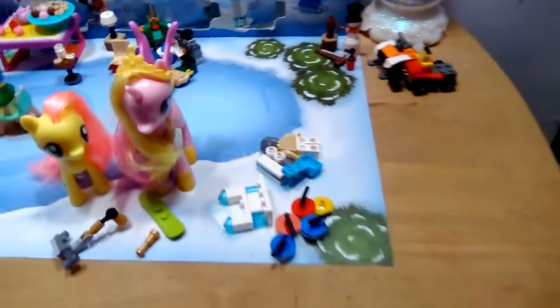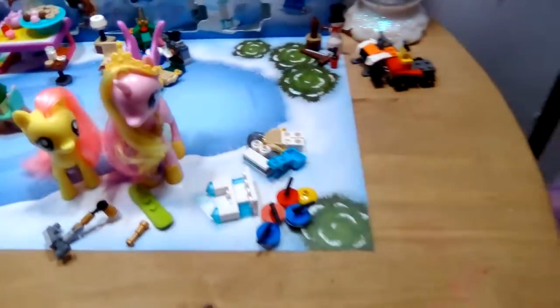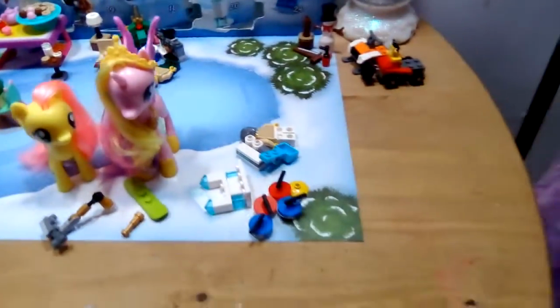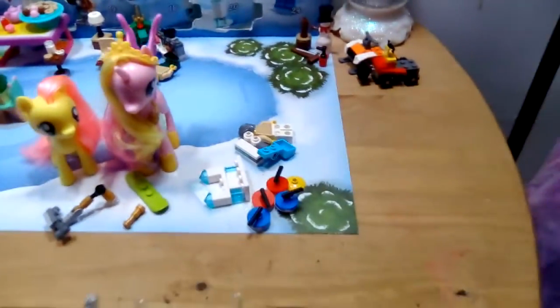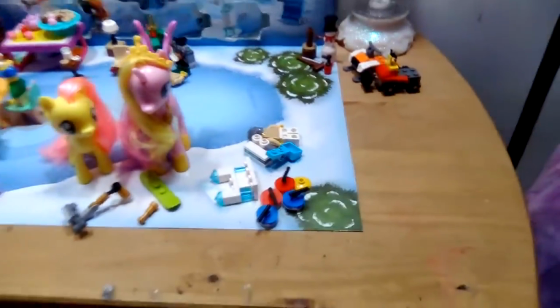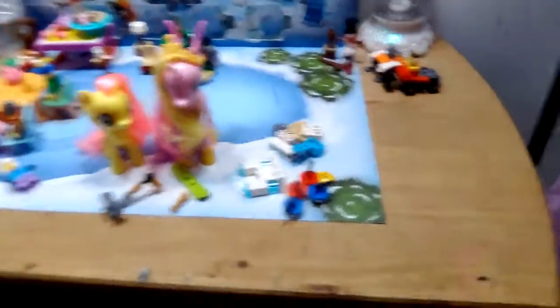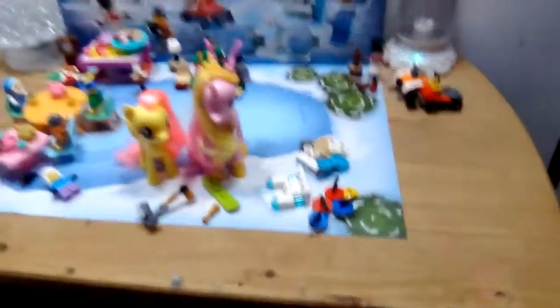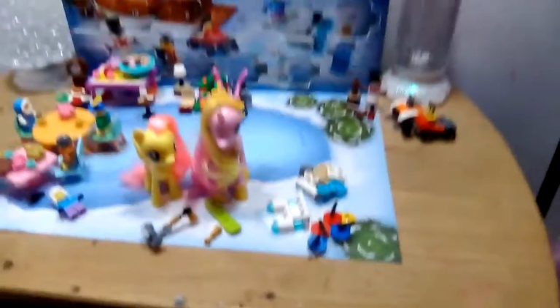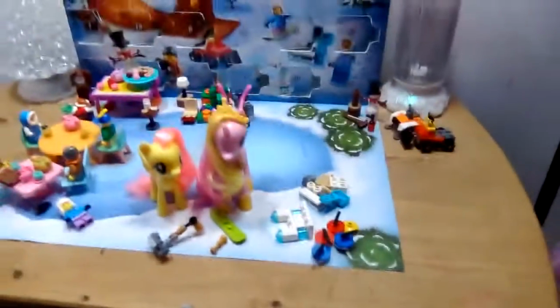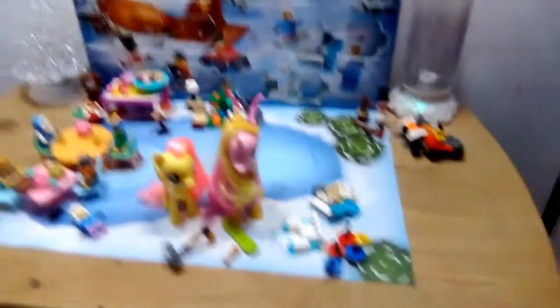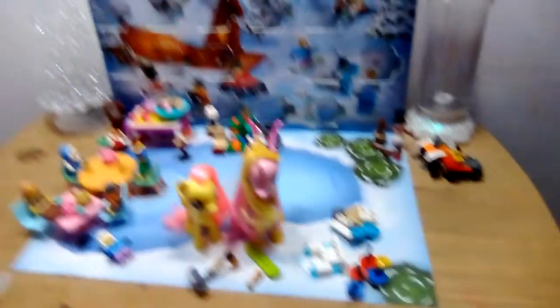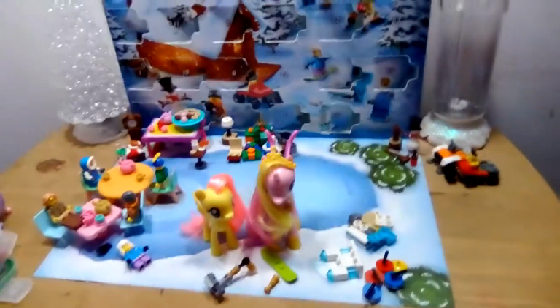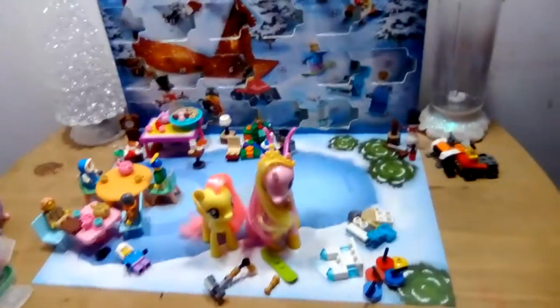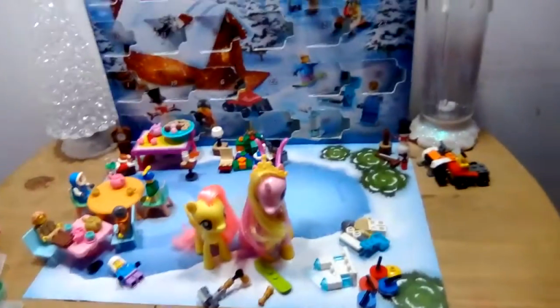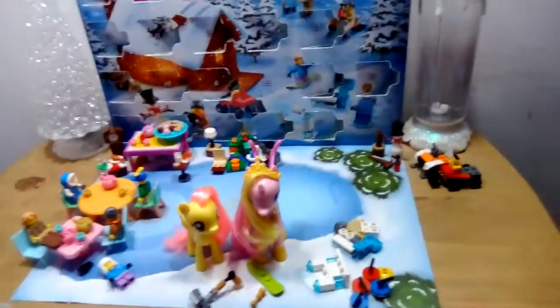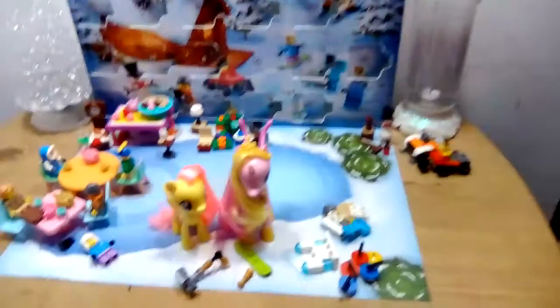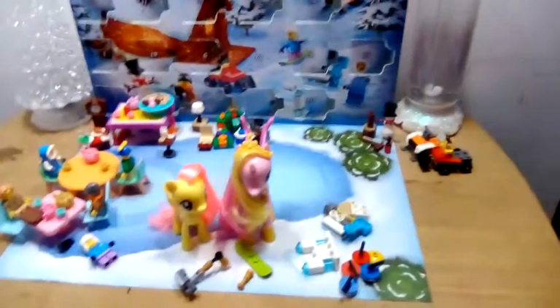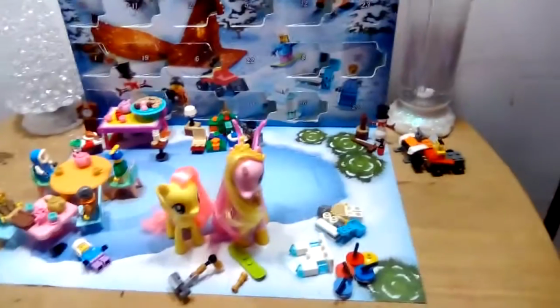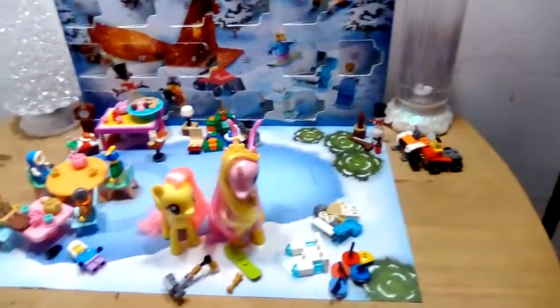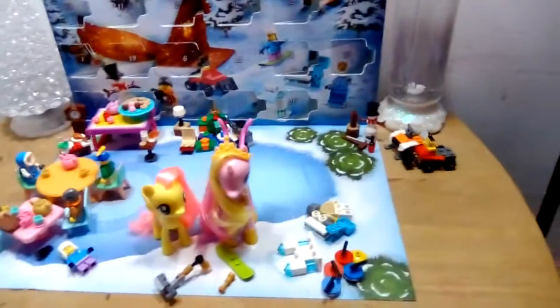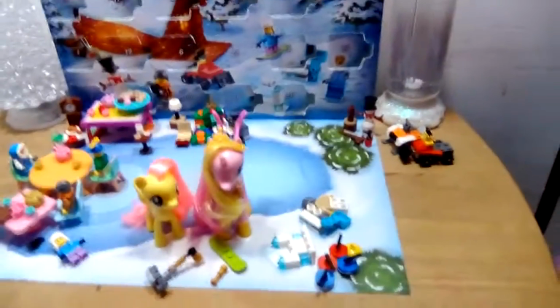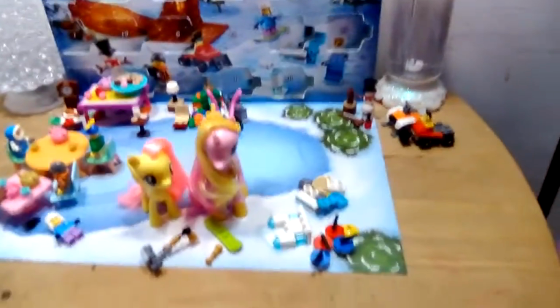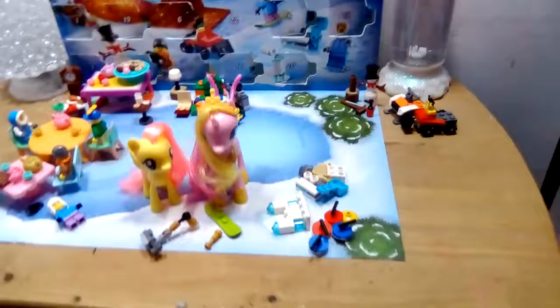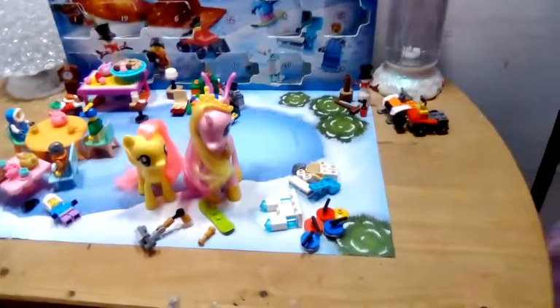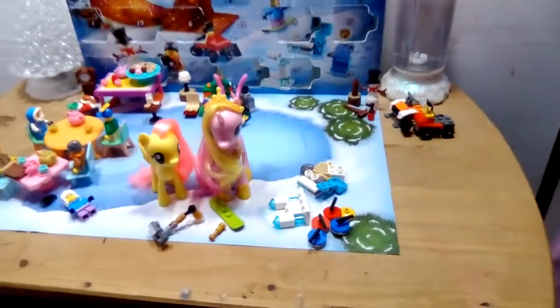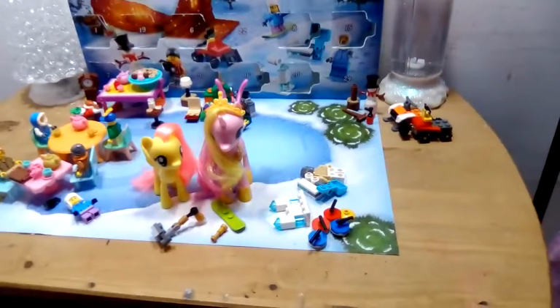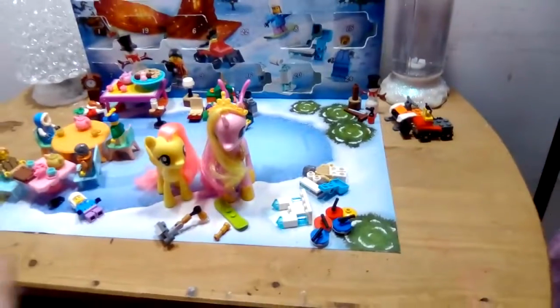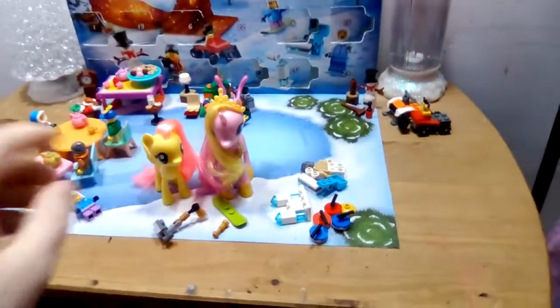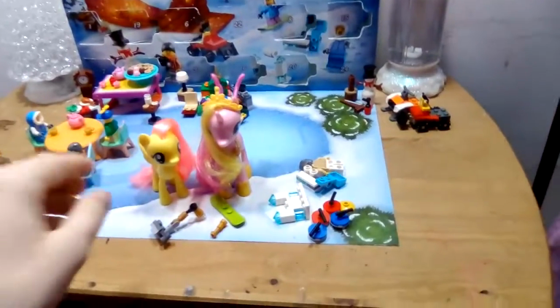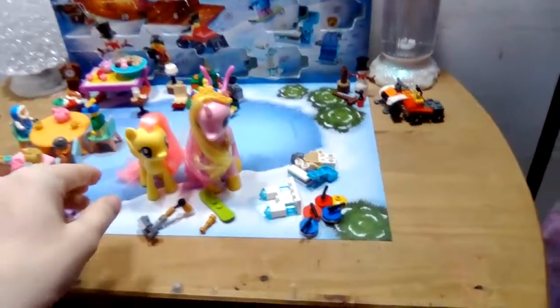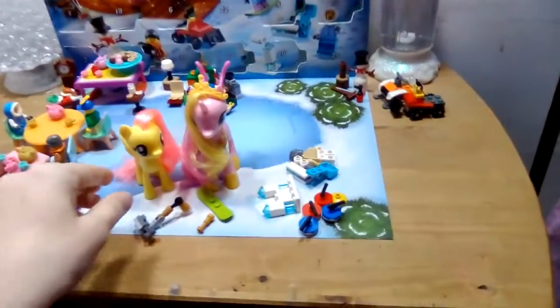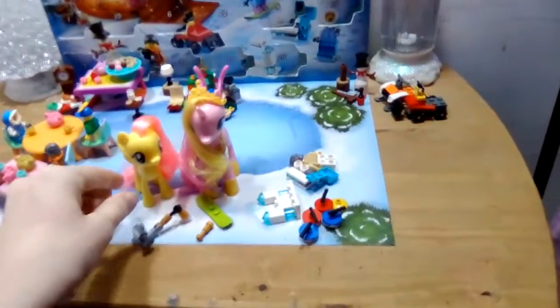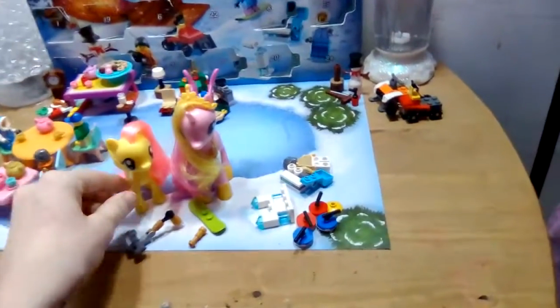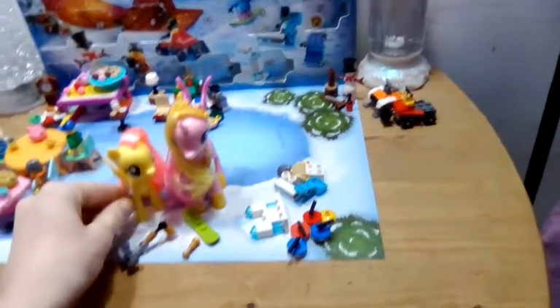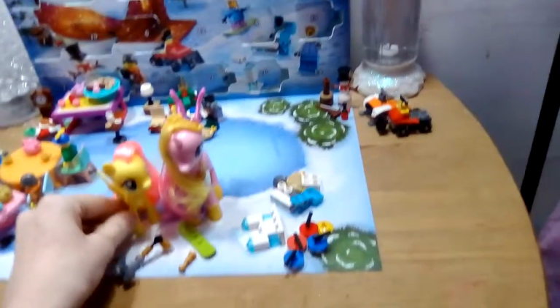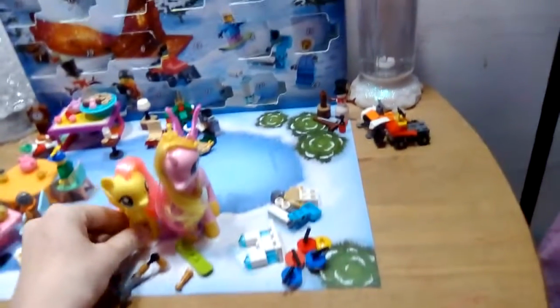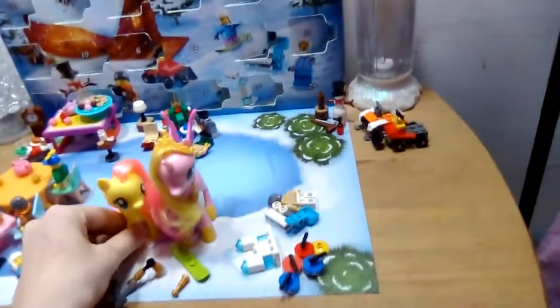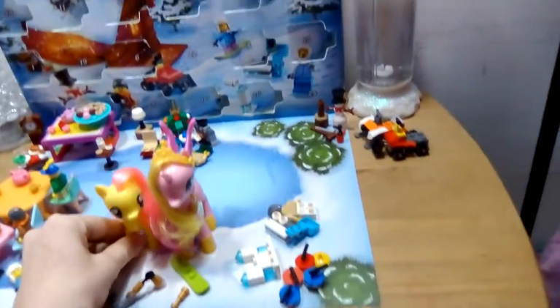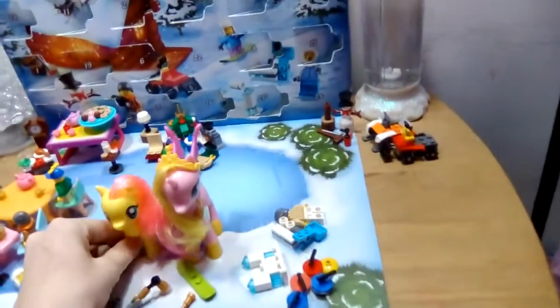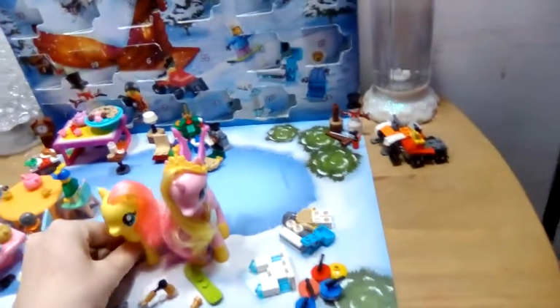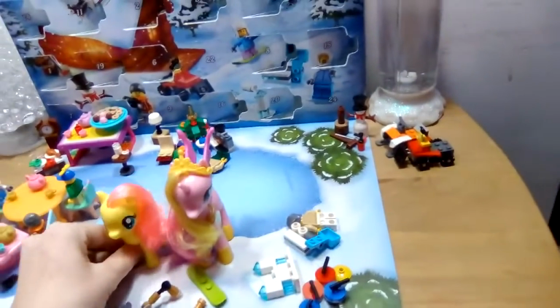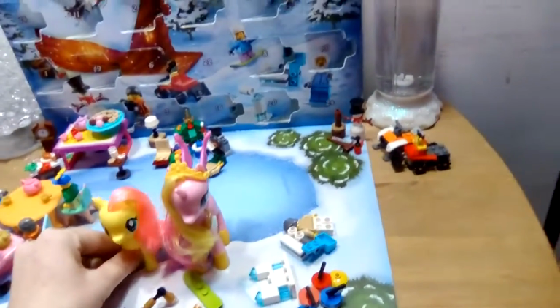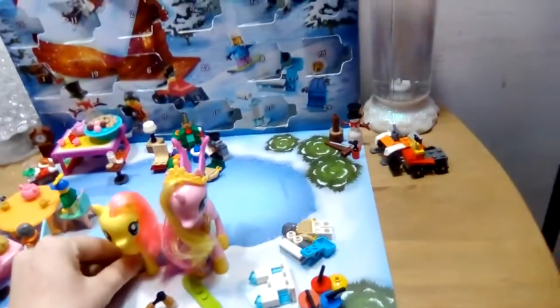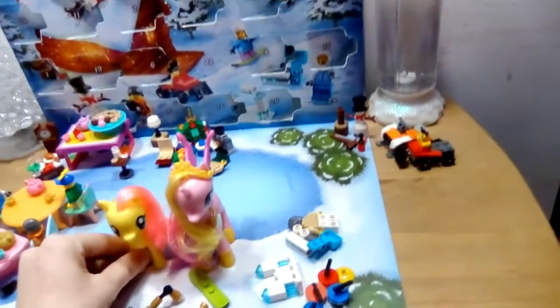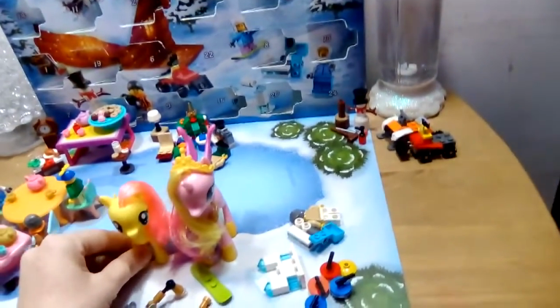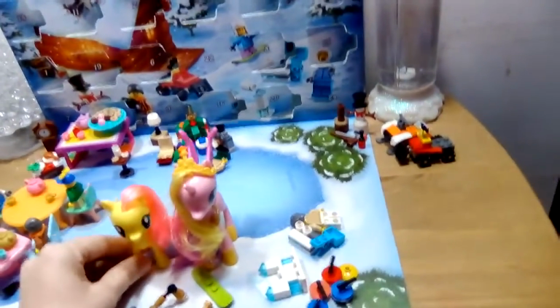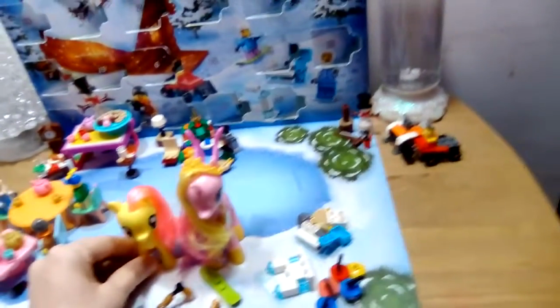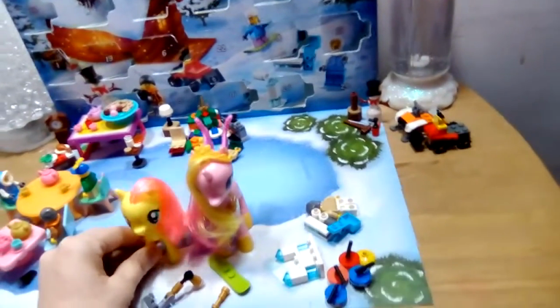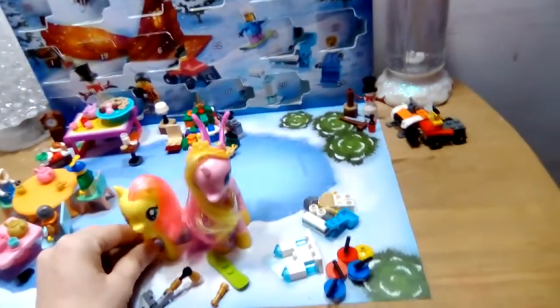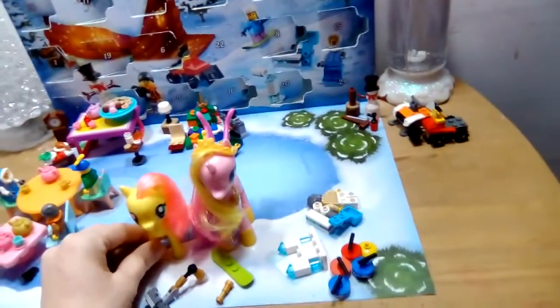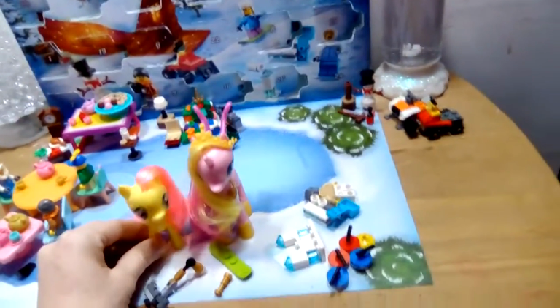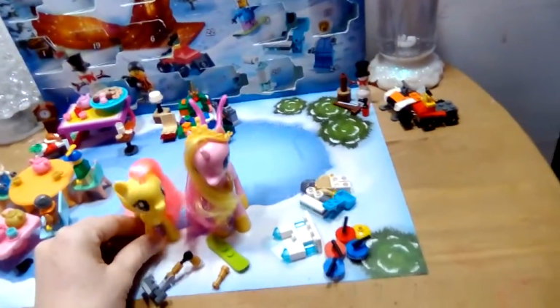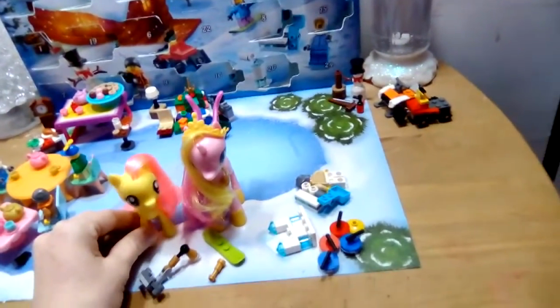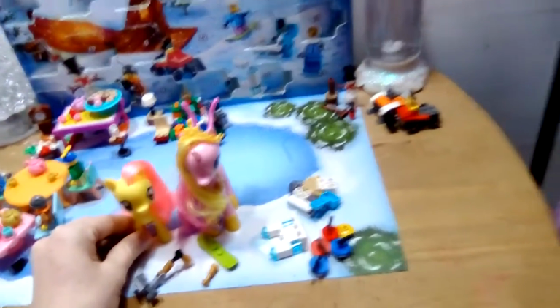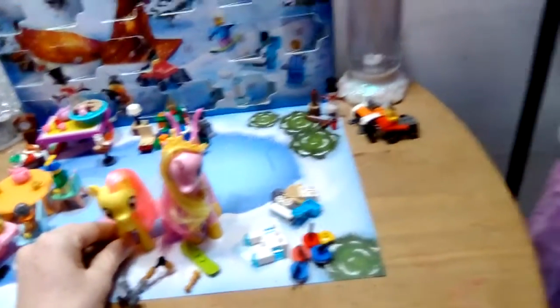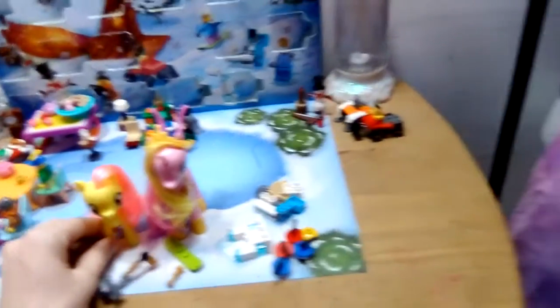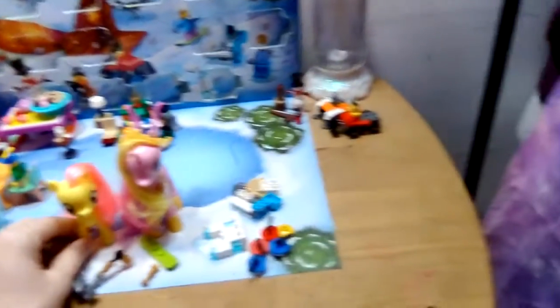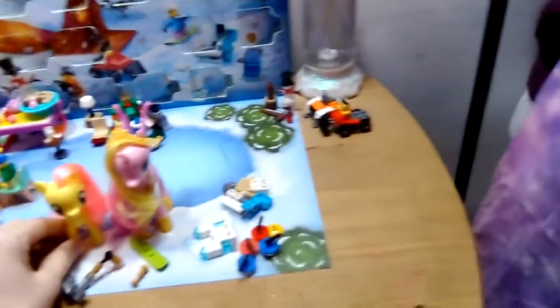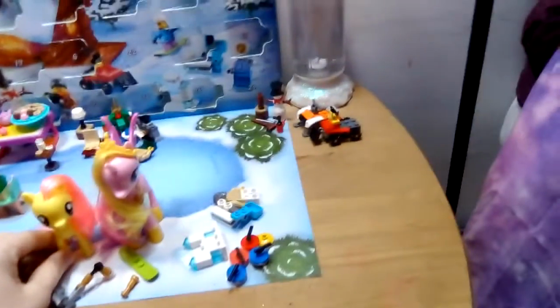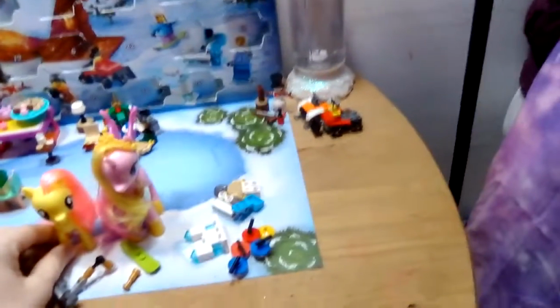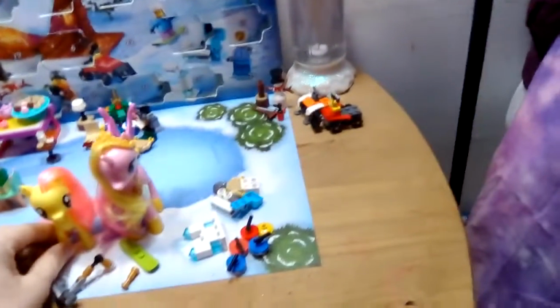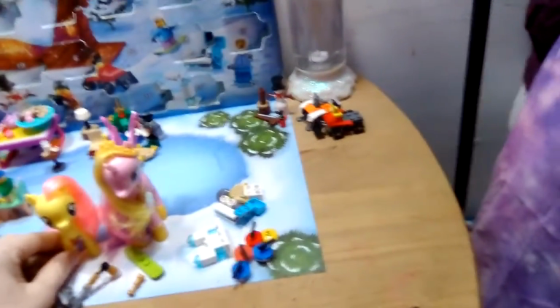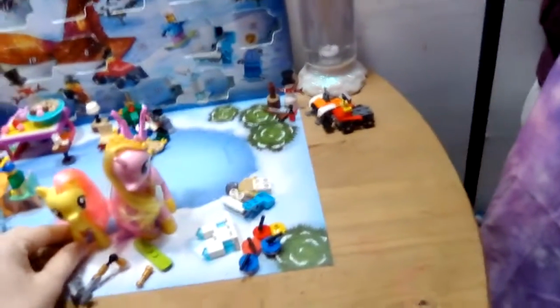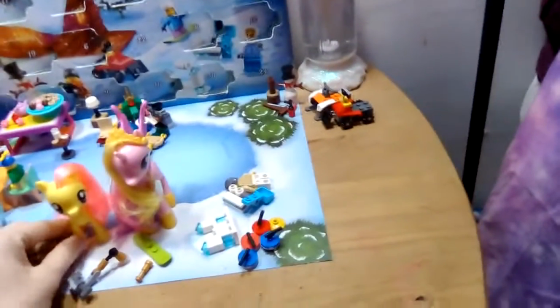Anyway, coming back for day number 21 of the LEGO City Advent Calendar. Until tomorrow, bye!